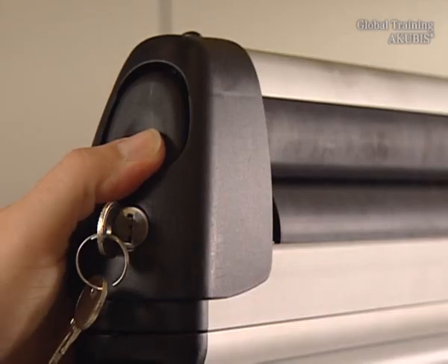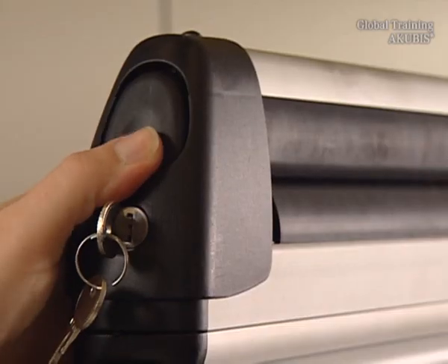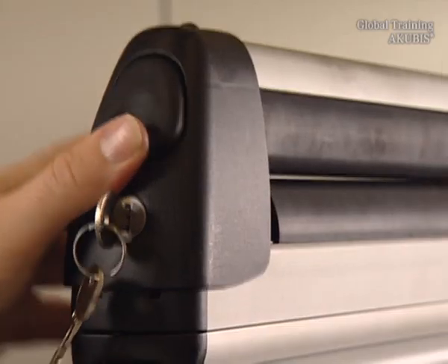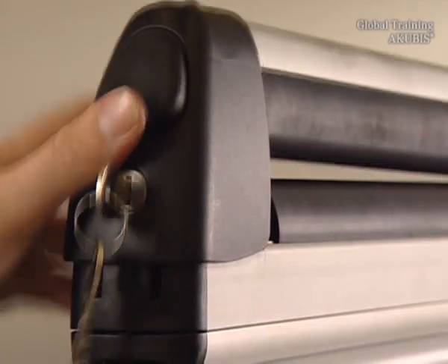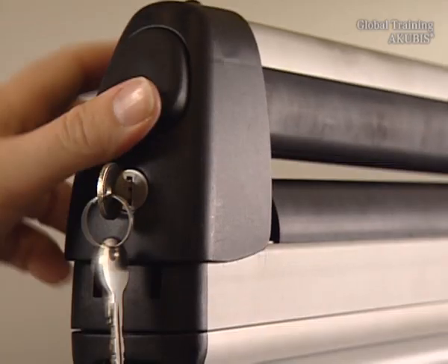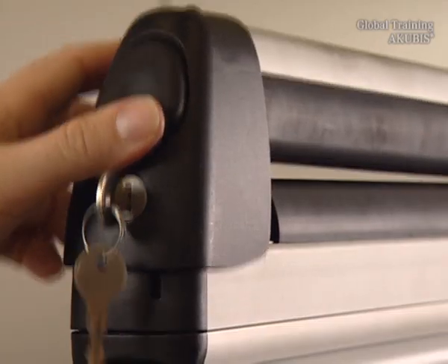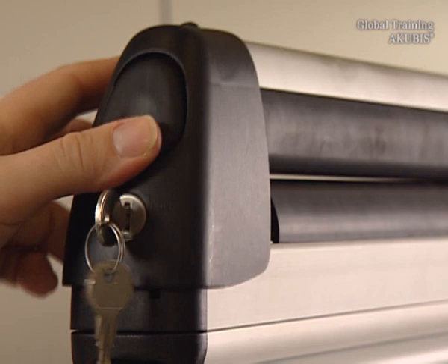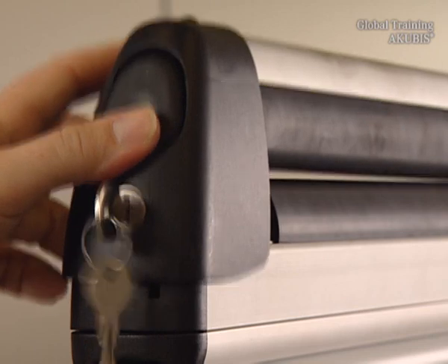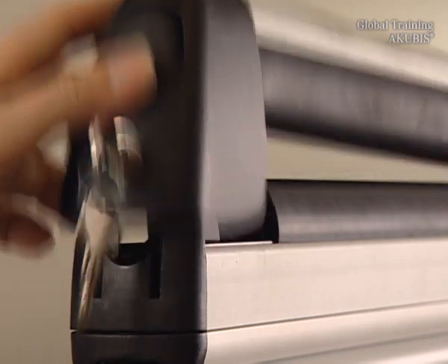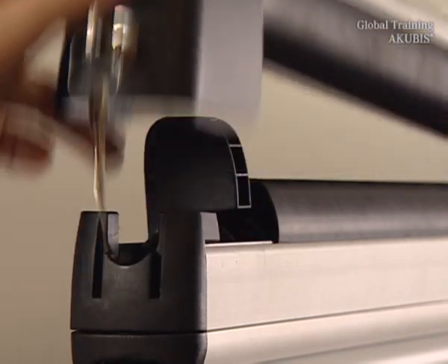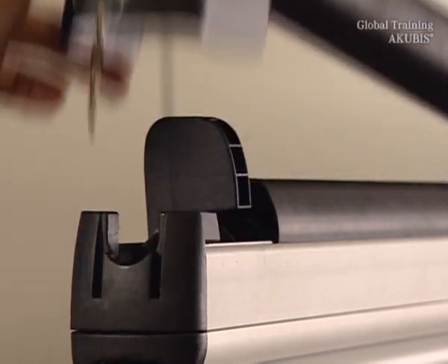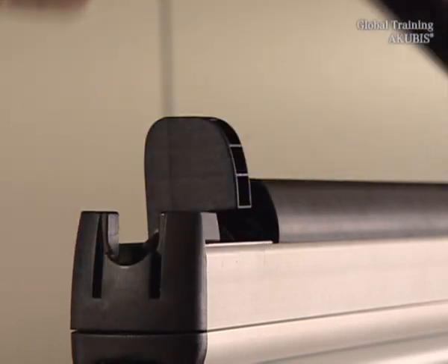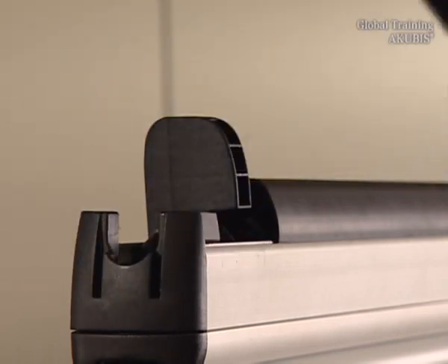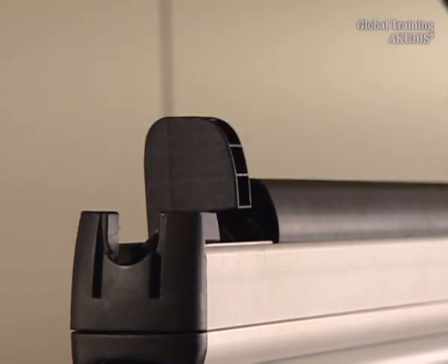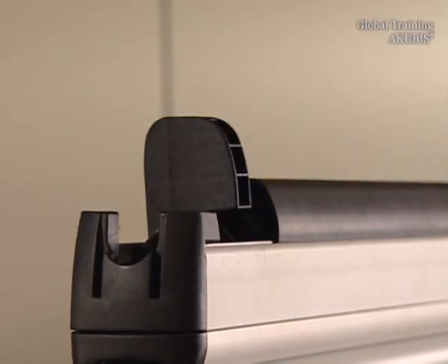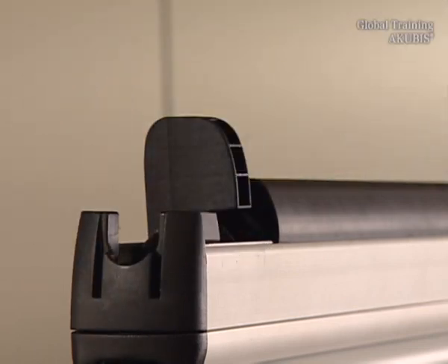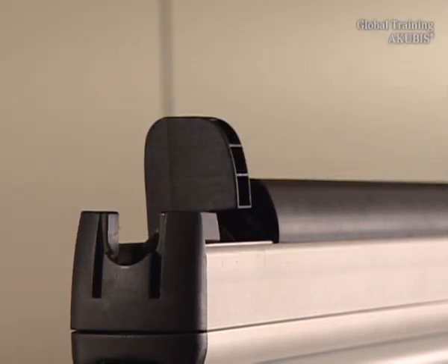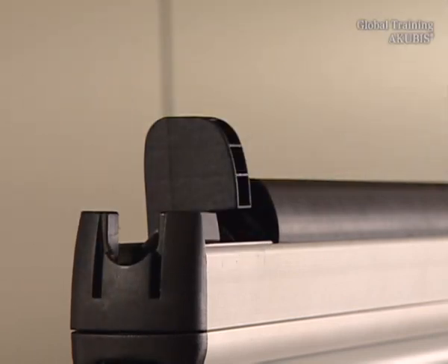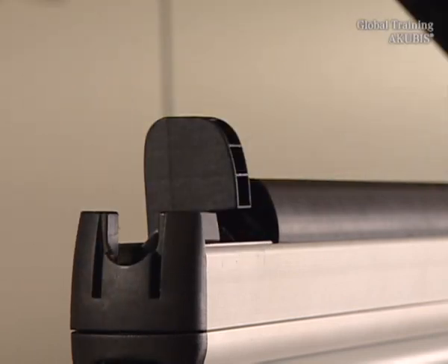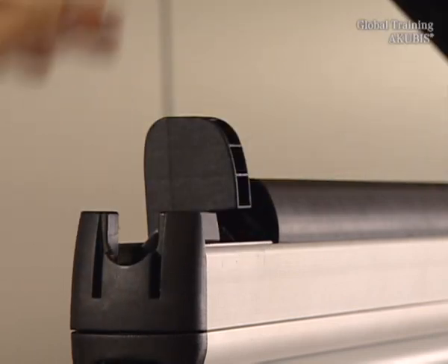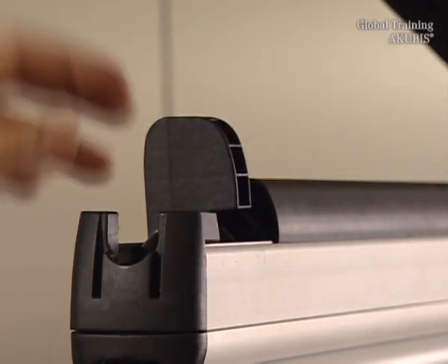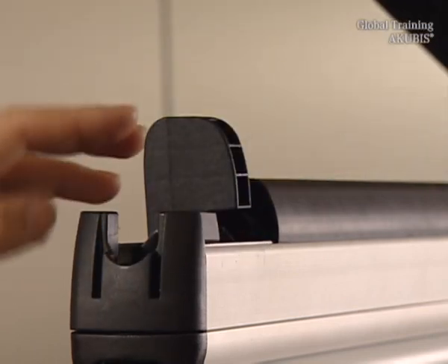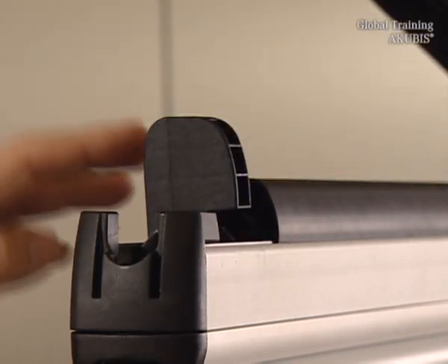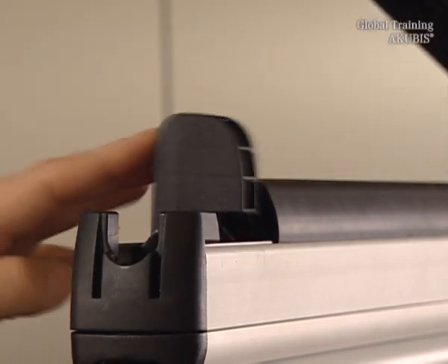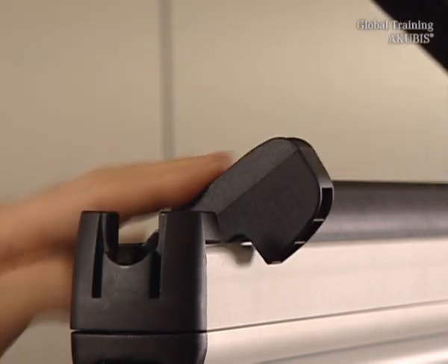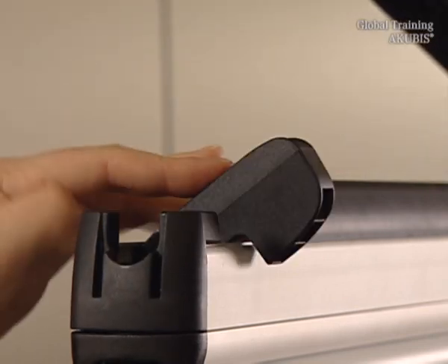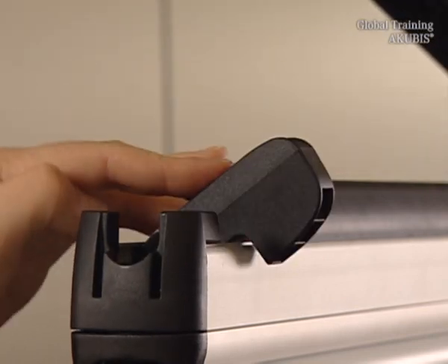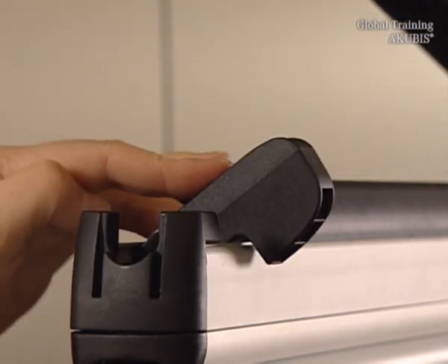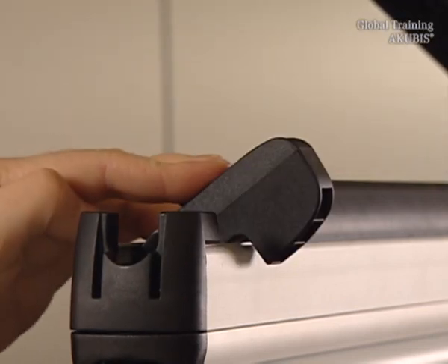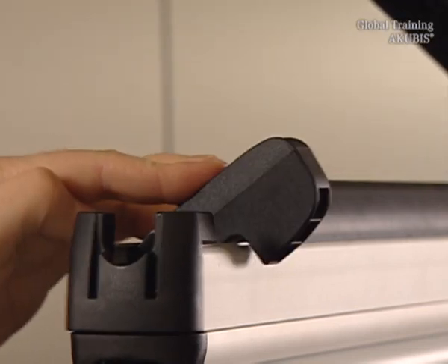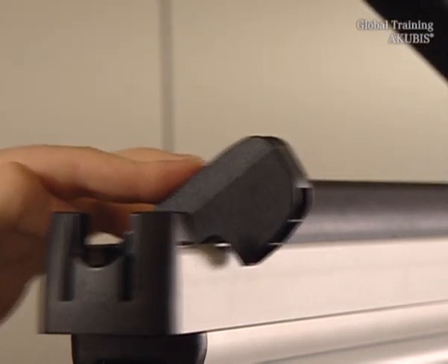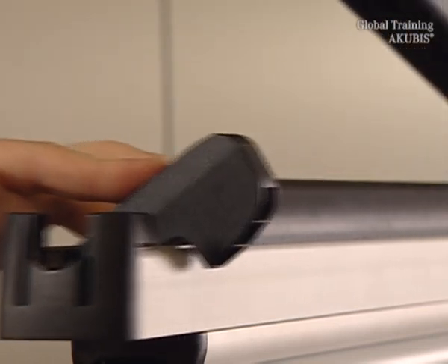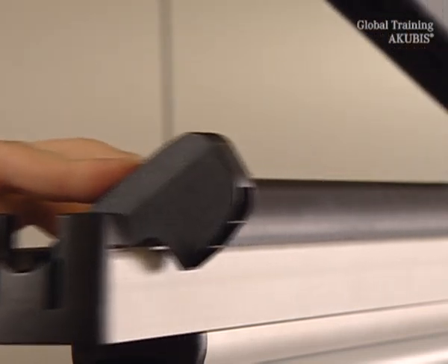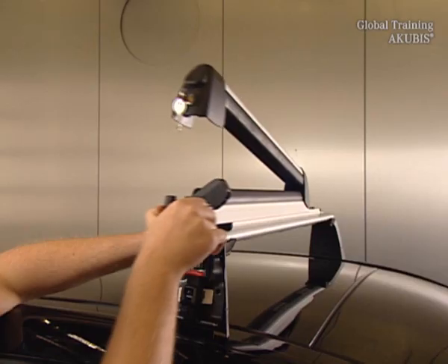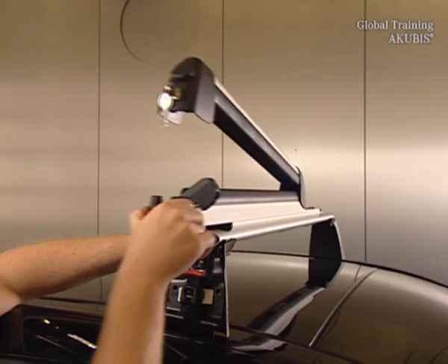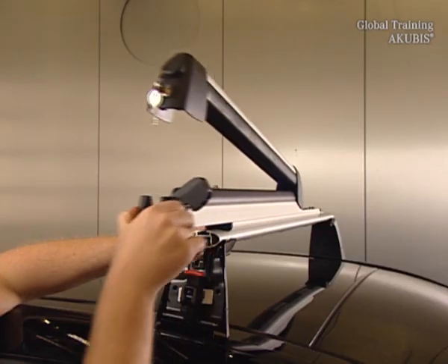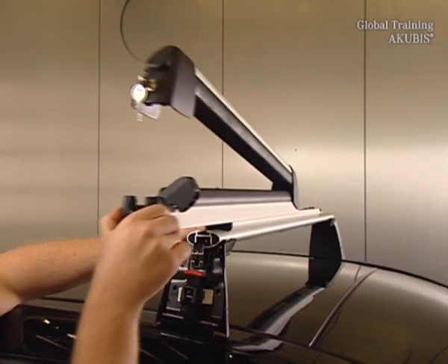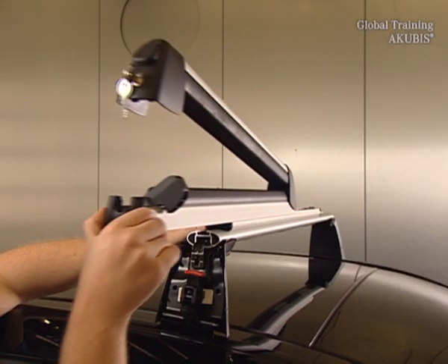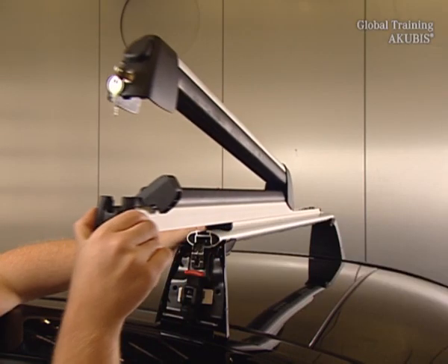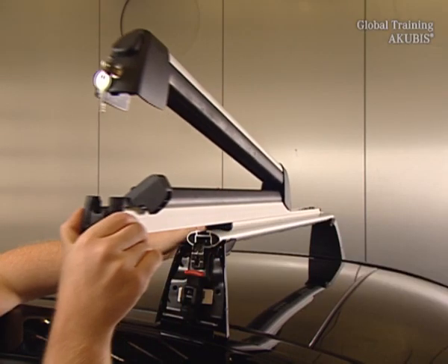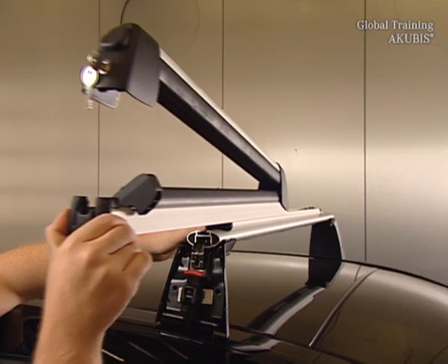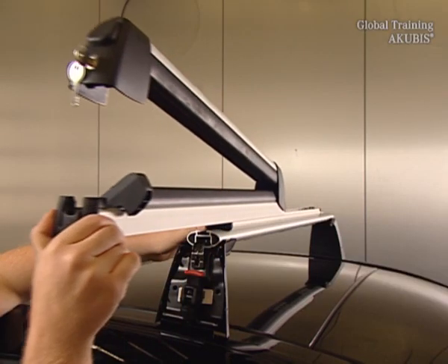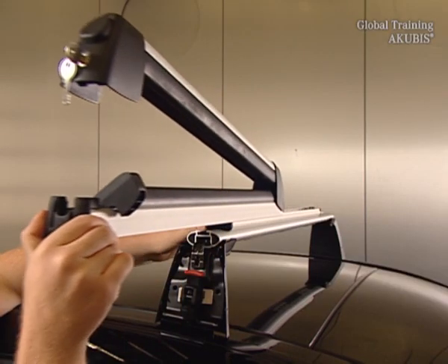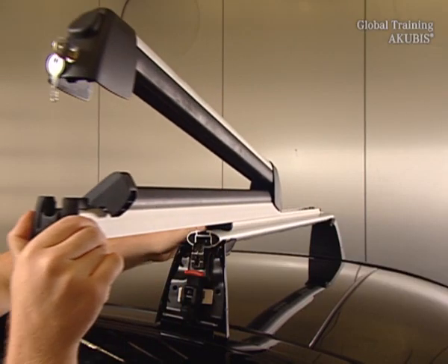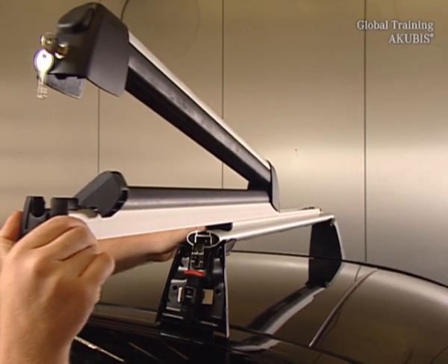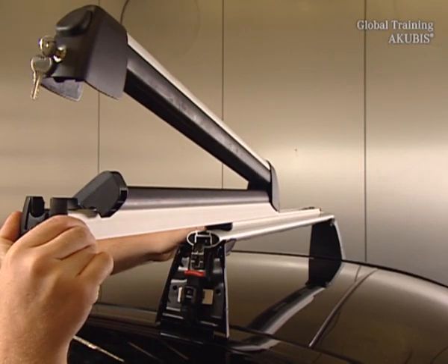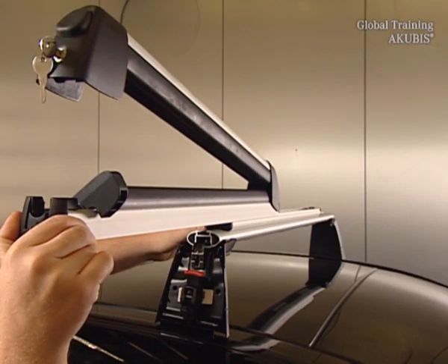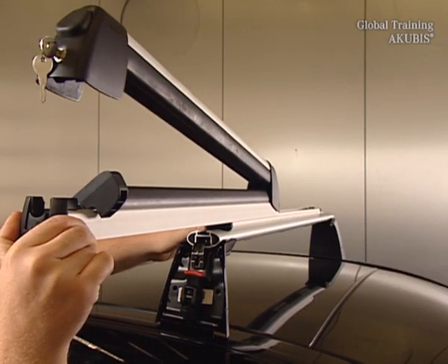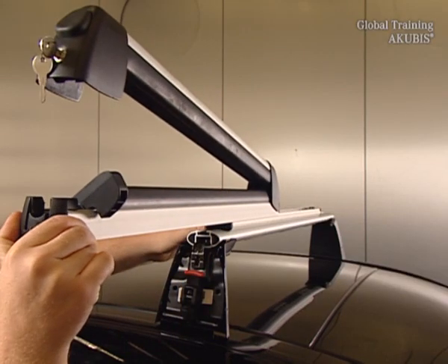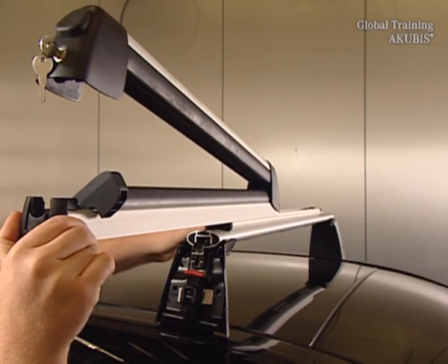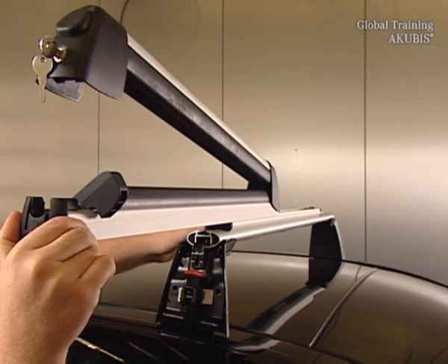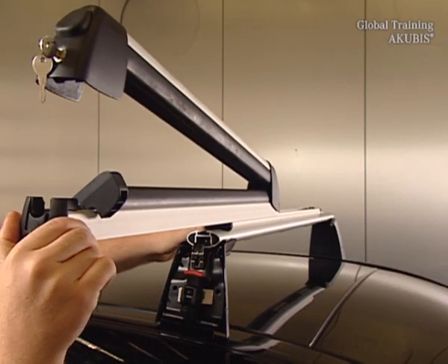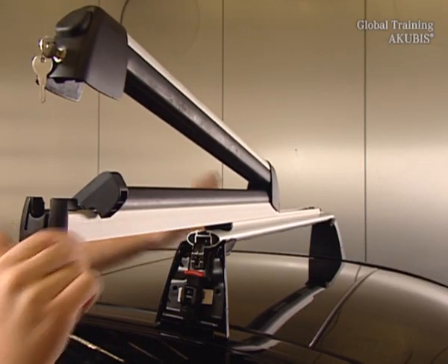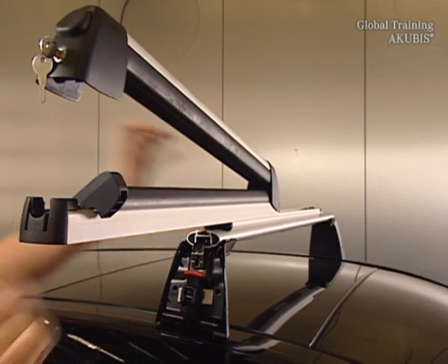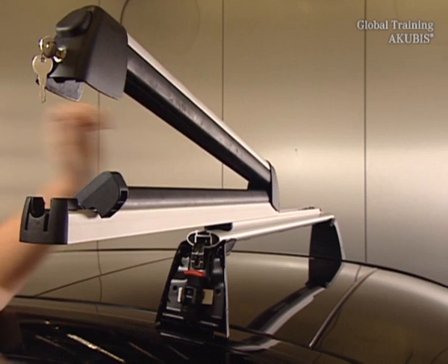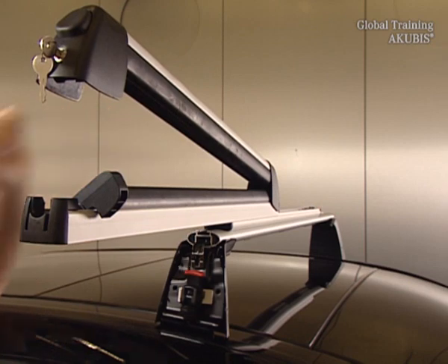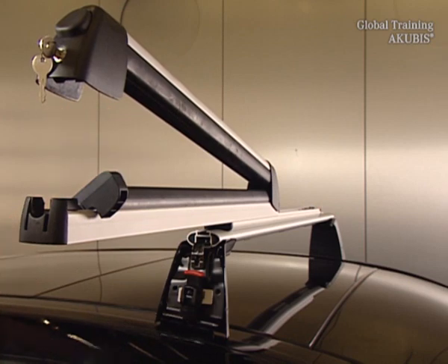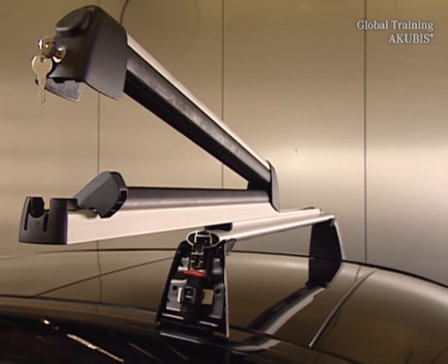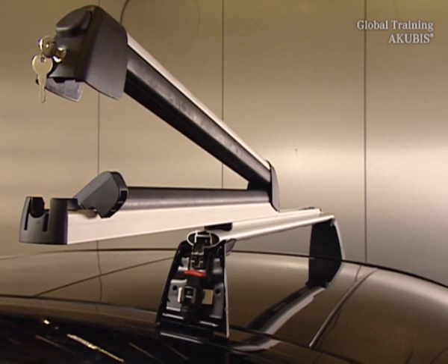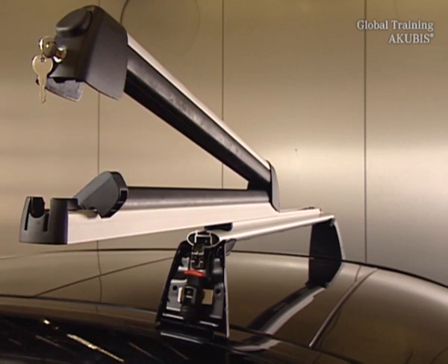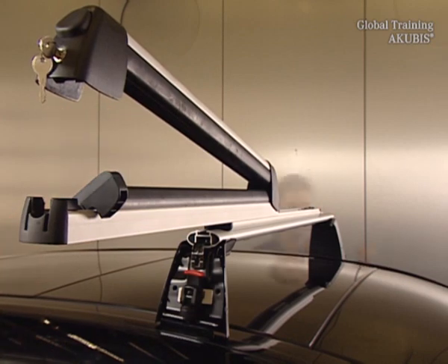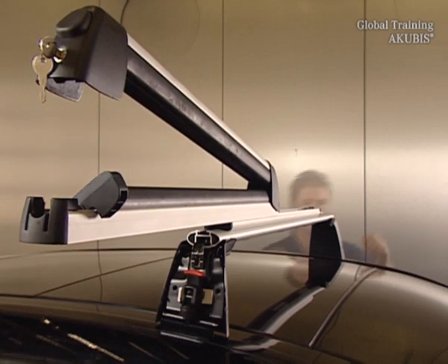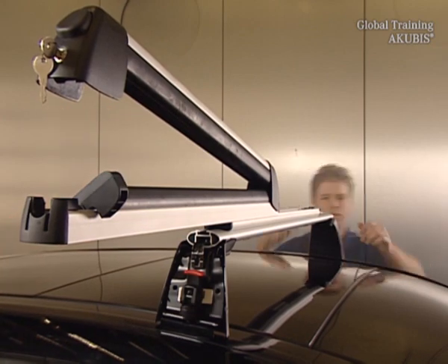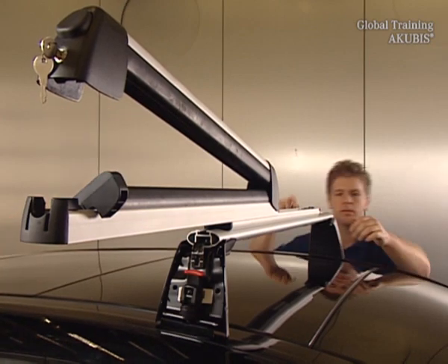Open the clip and move the holder to the front. Then you get access to the rear mounting screw — tighten this.